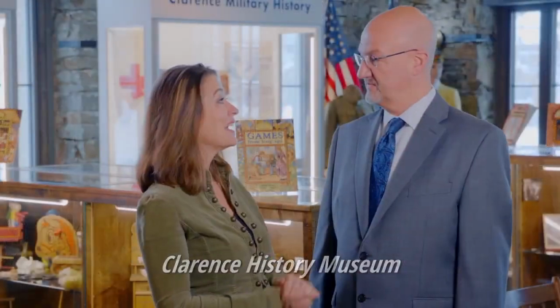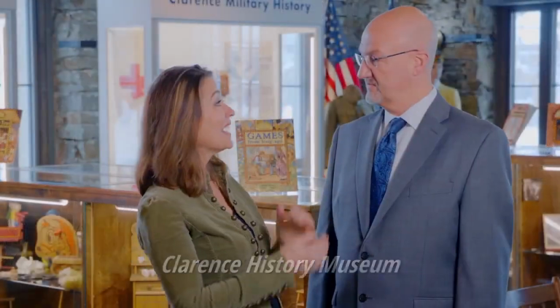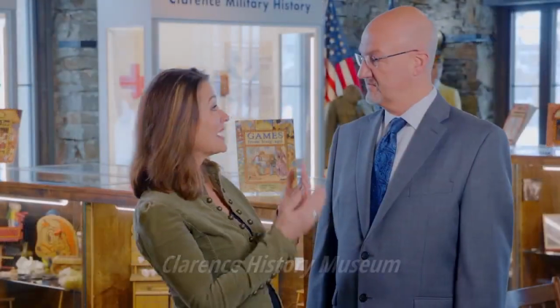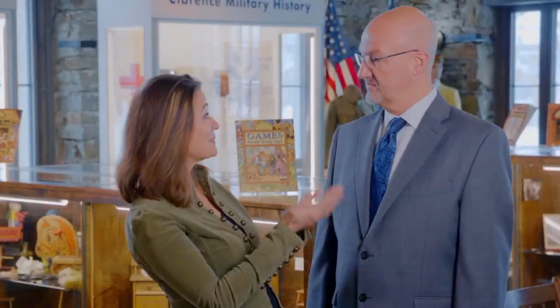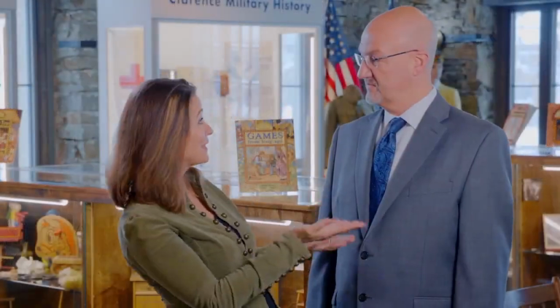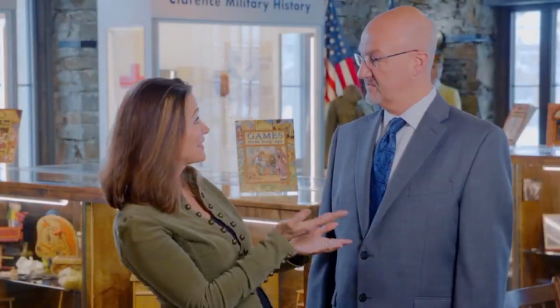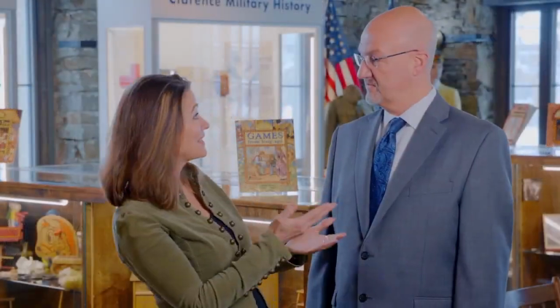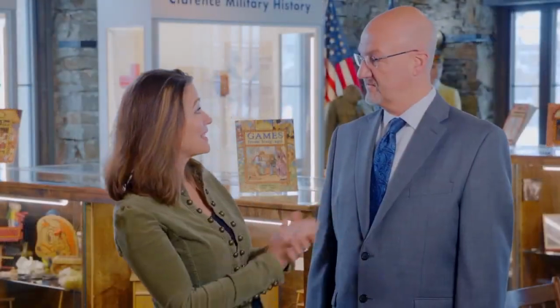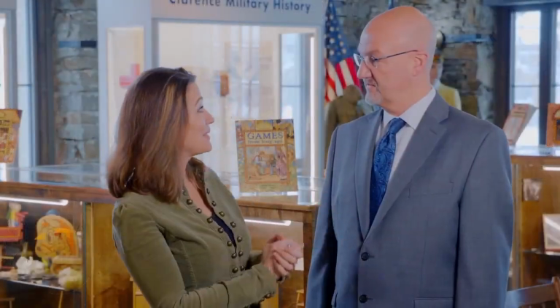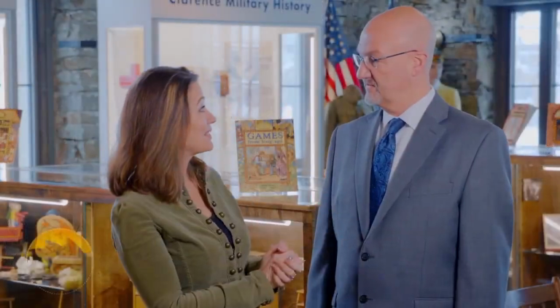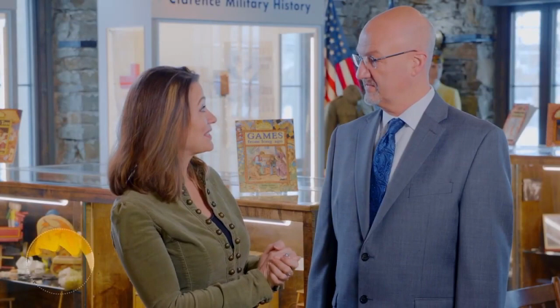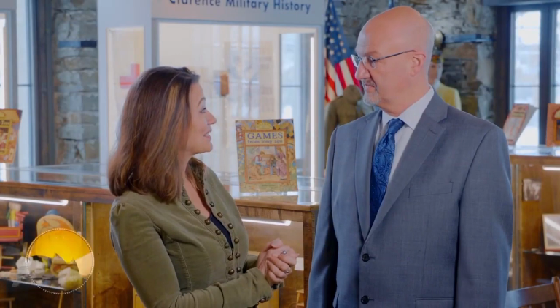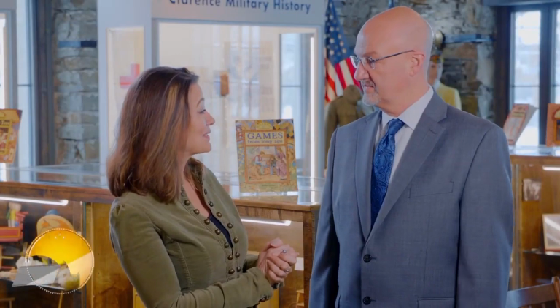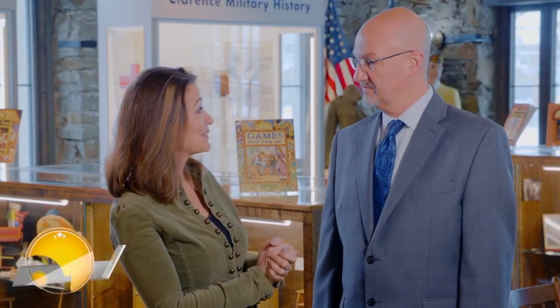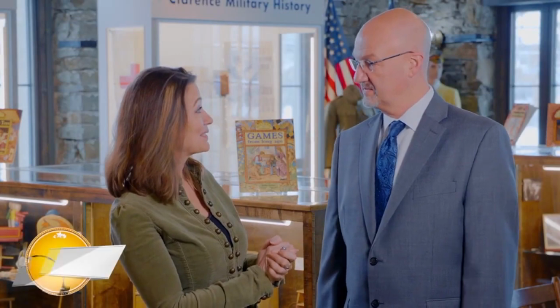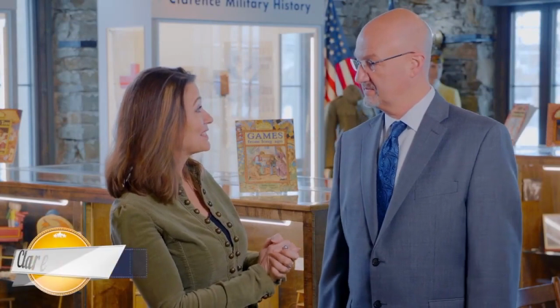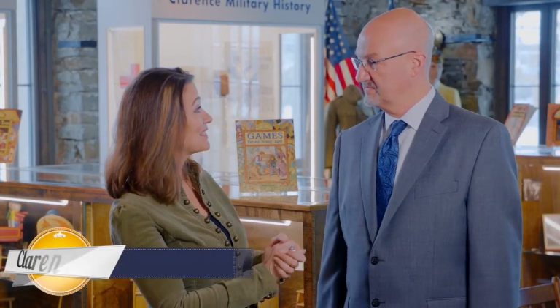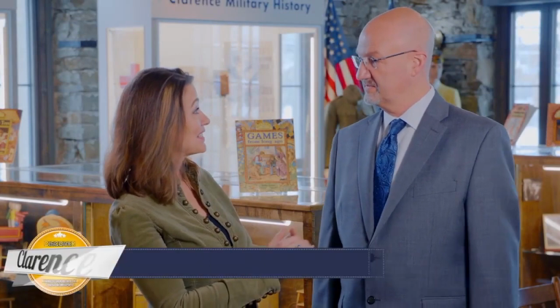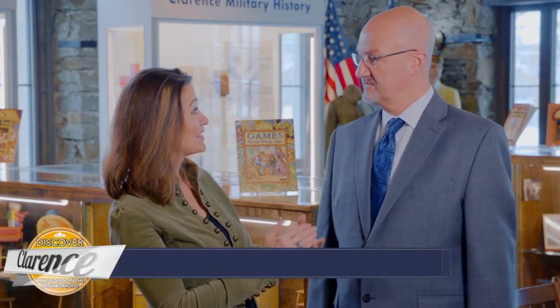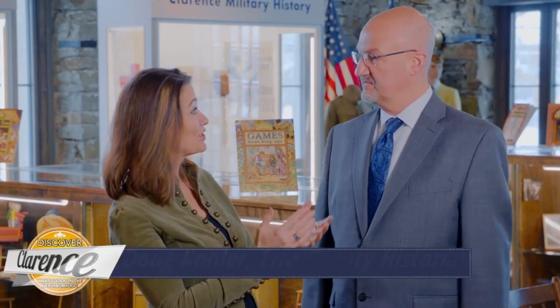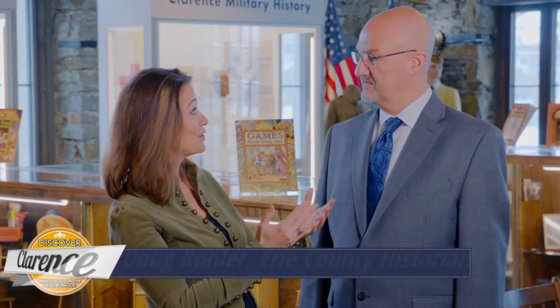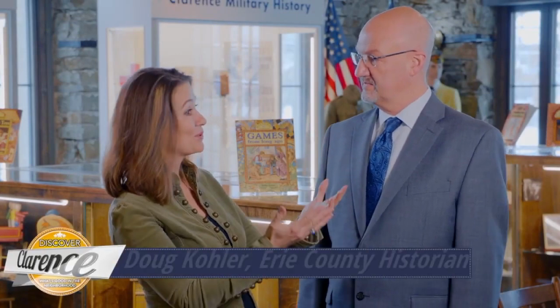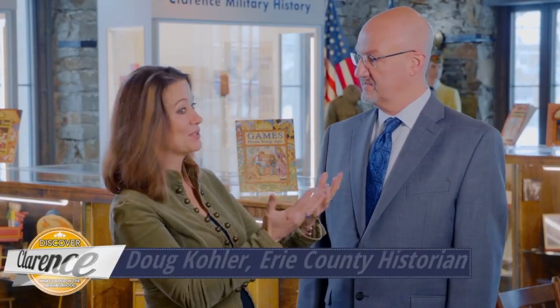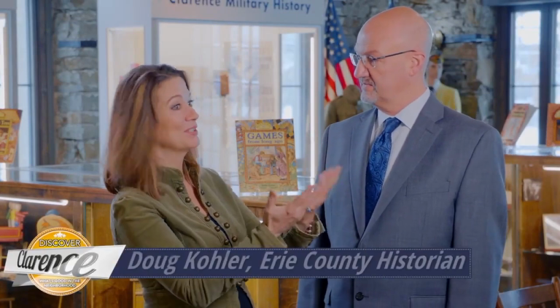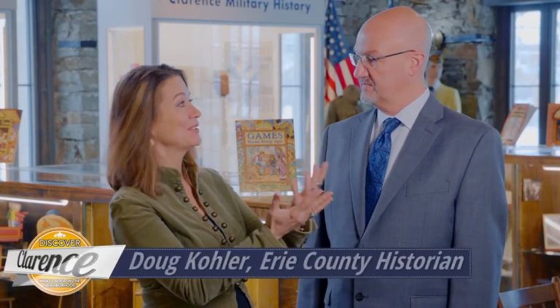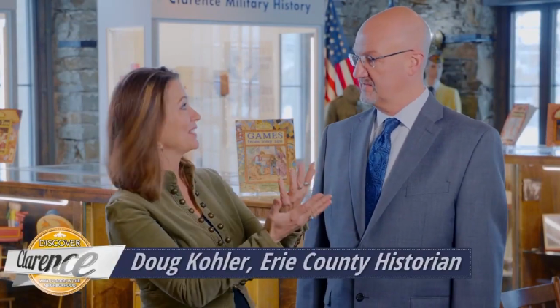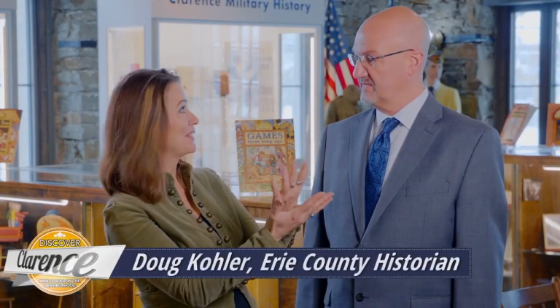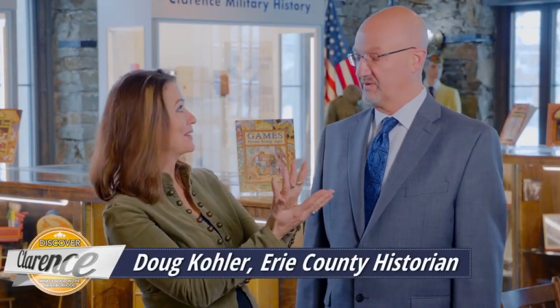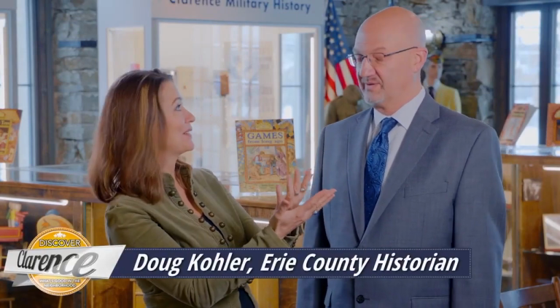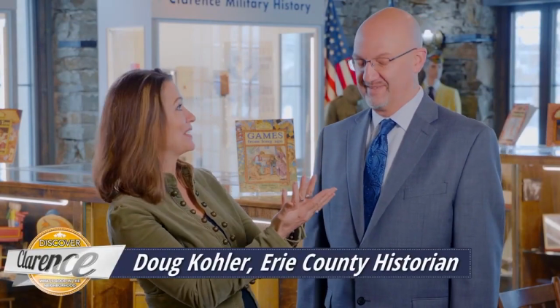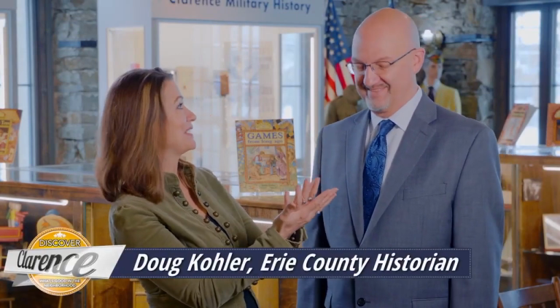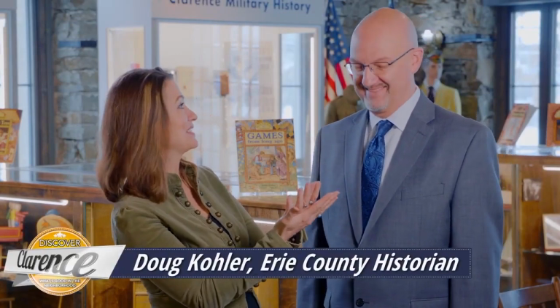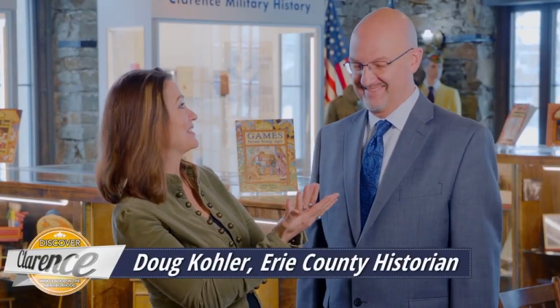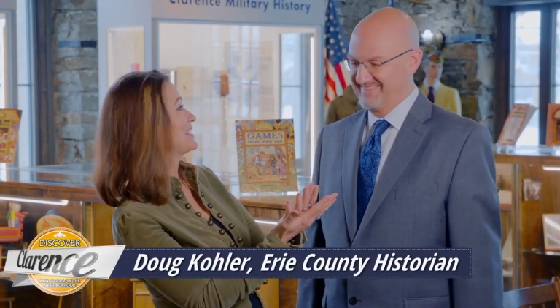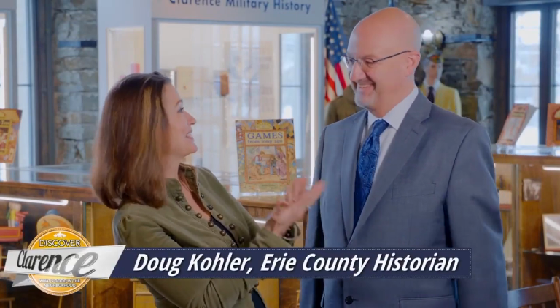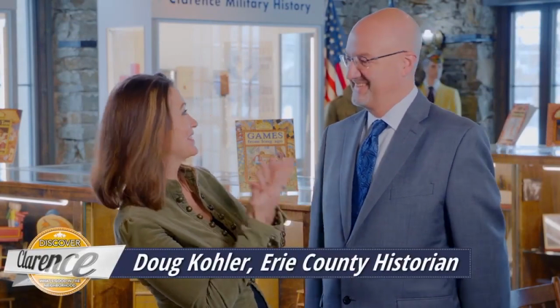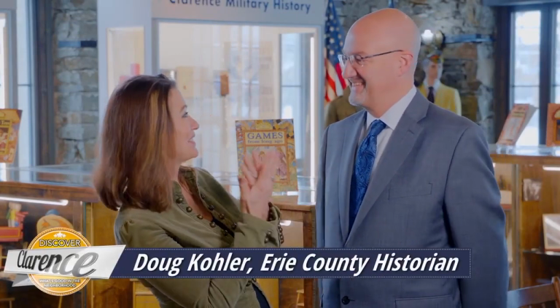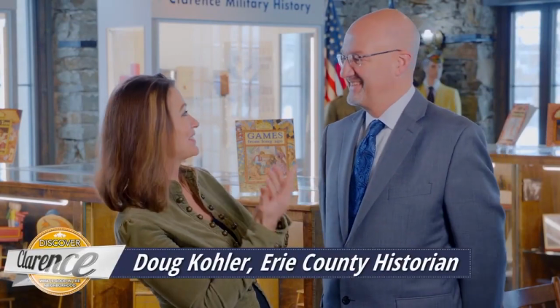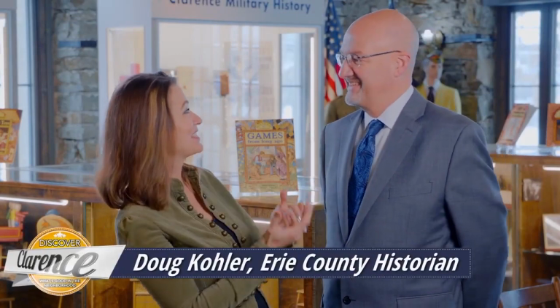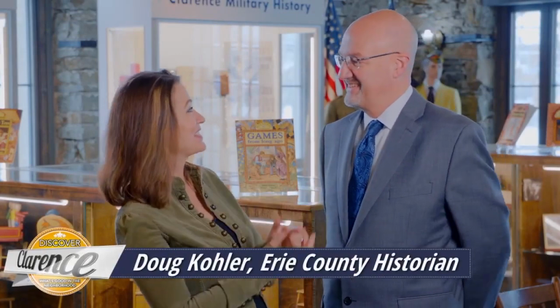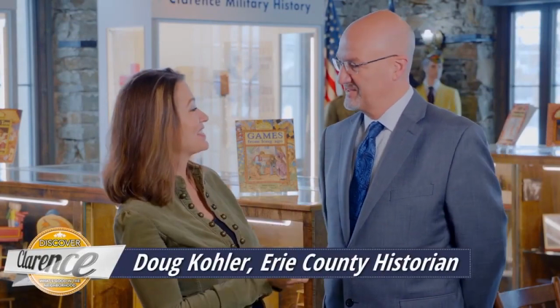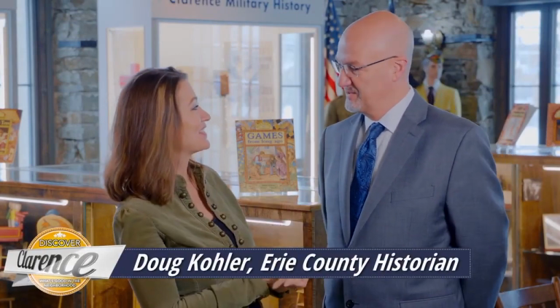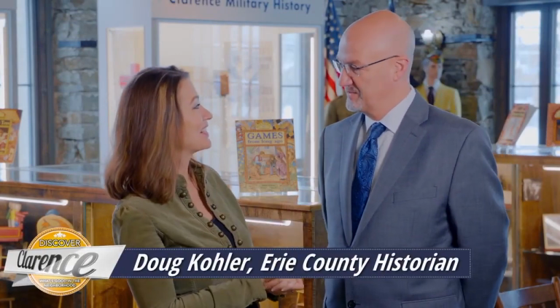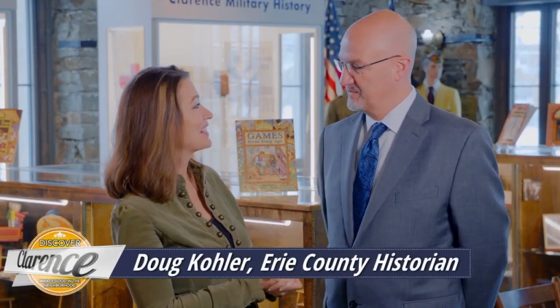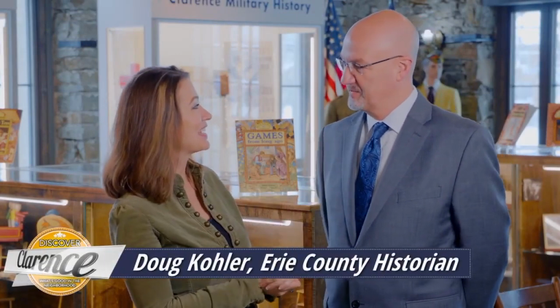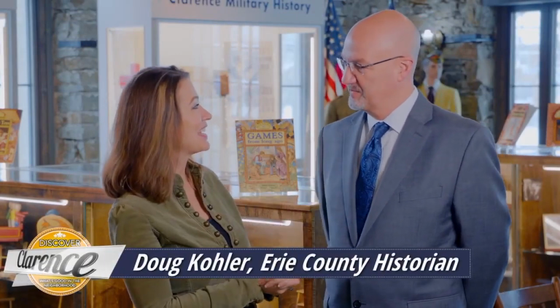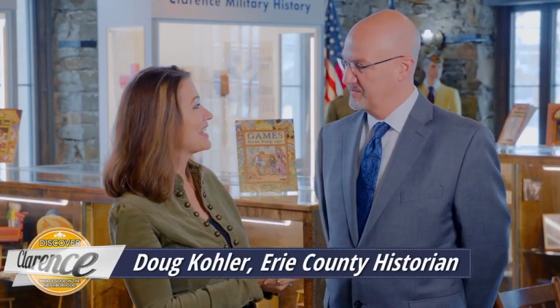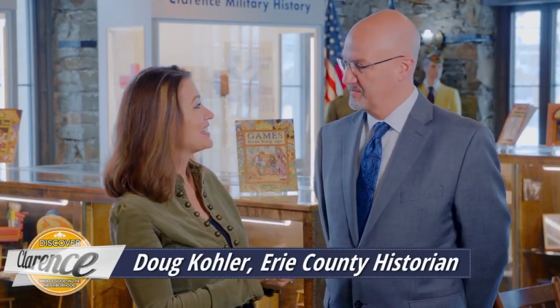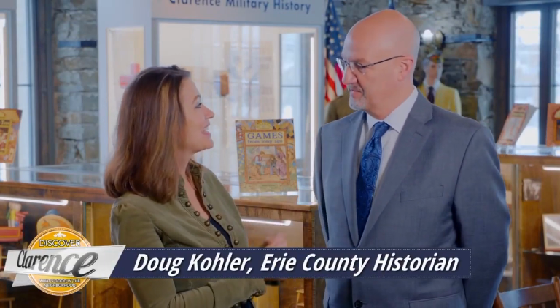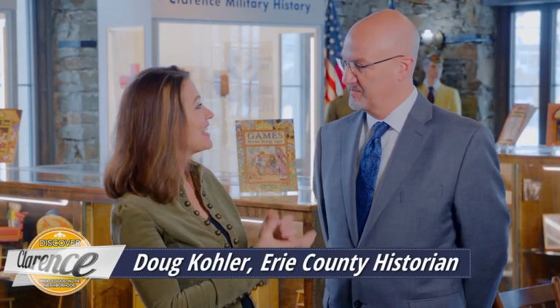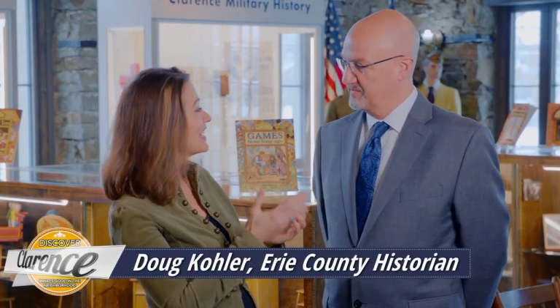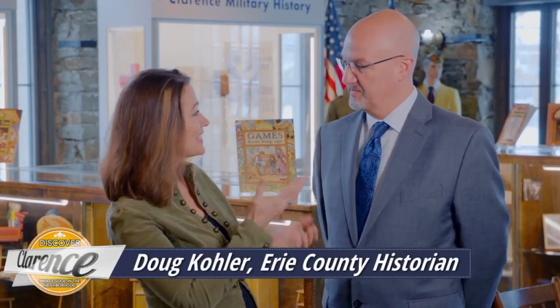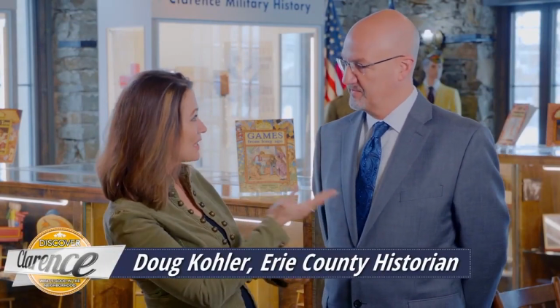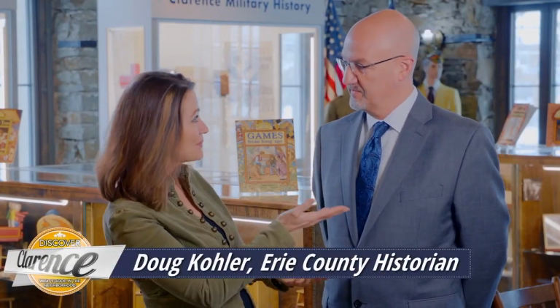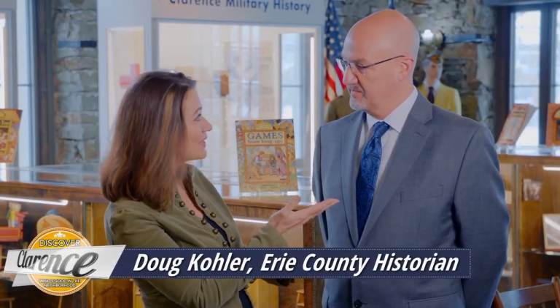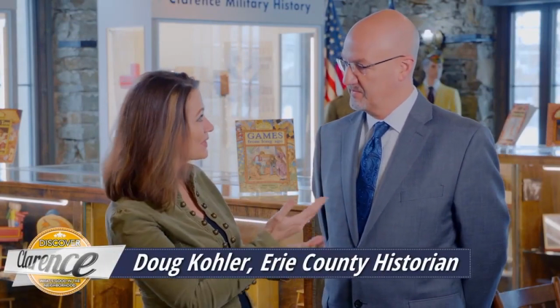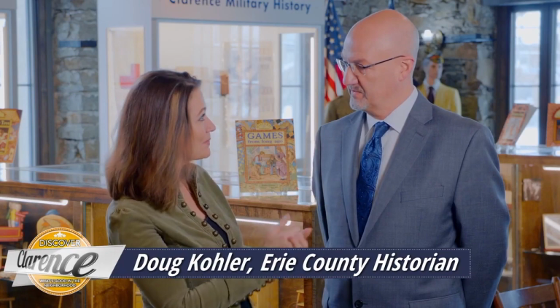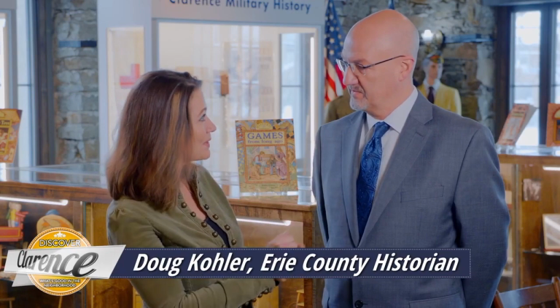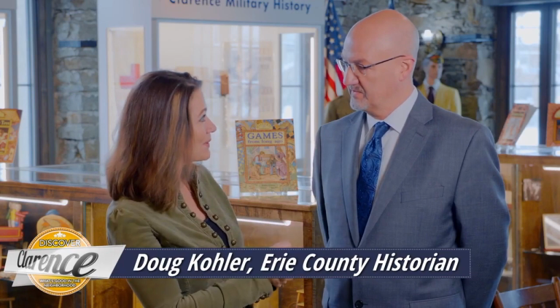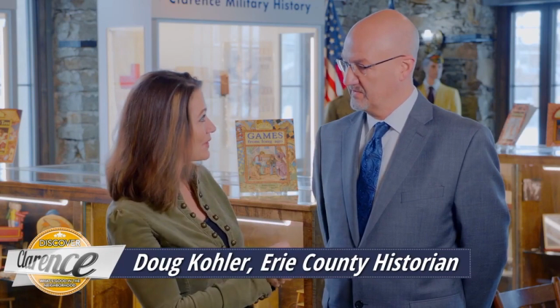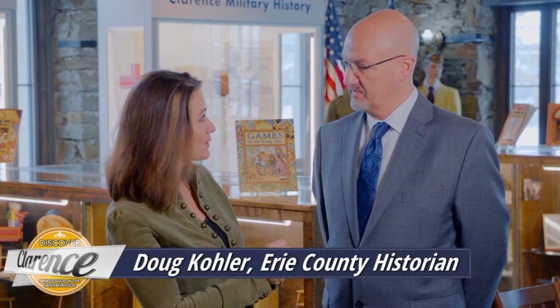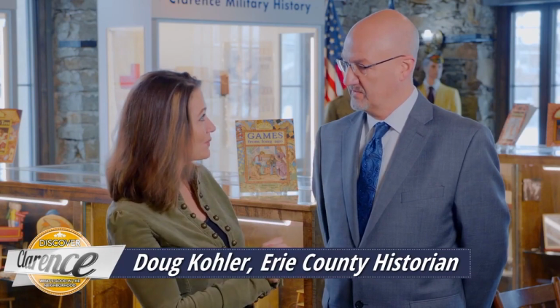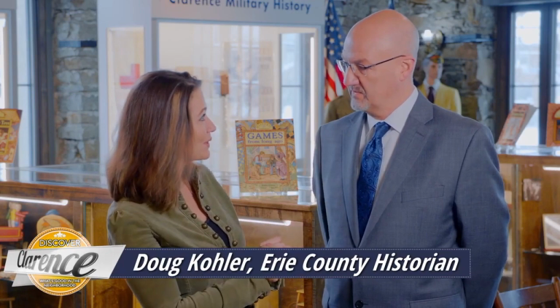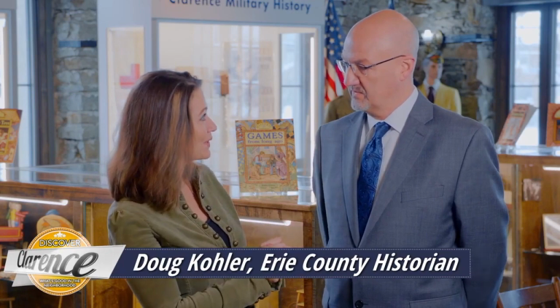I am here today with Doug Kohler, a jewel here in Clarence, New York. Tell me a little bit about your work.